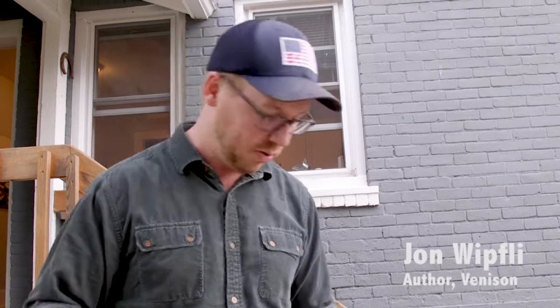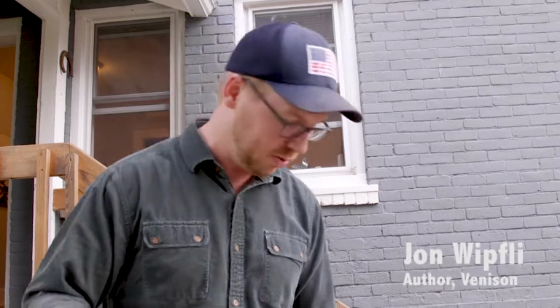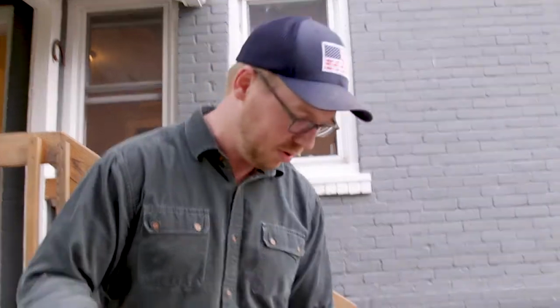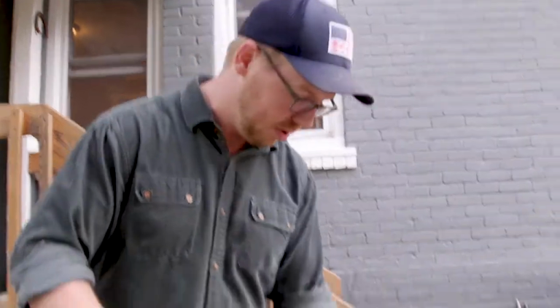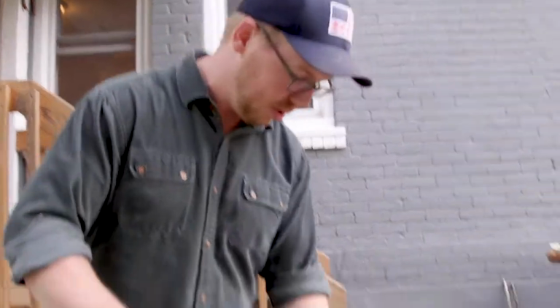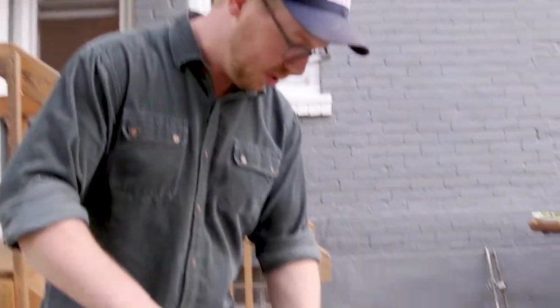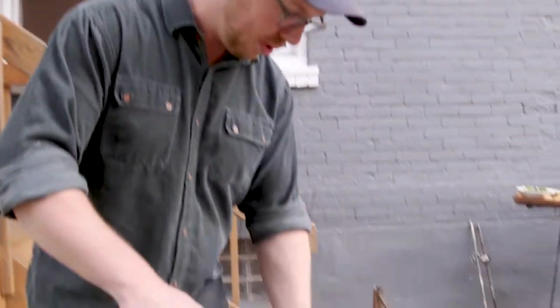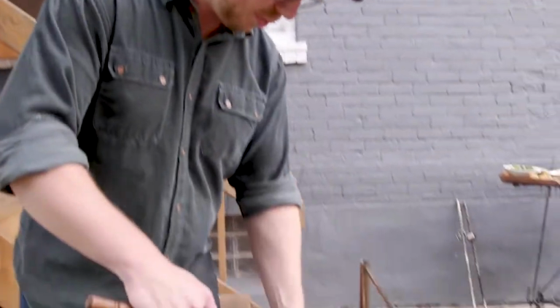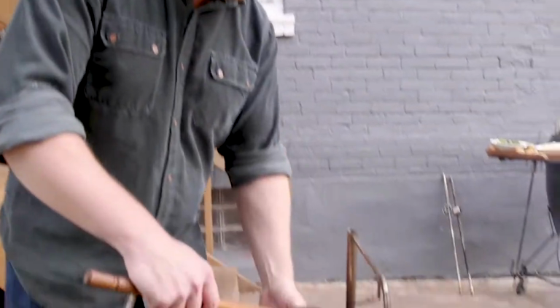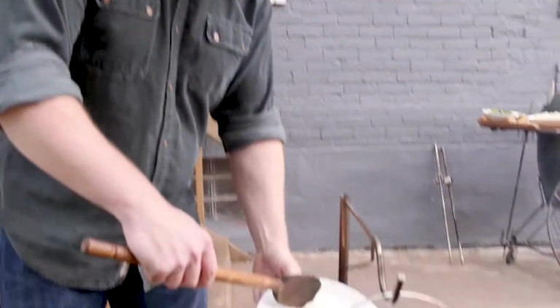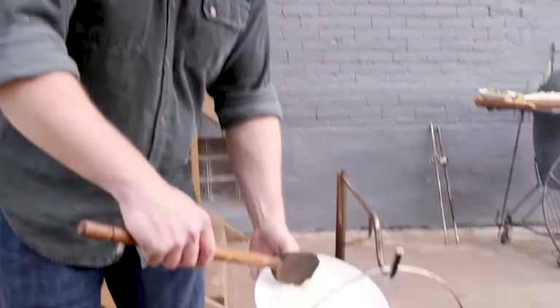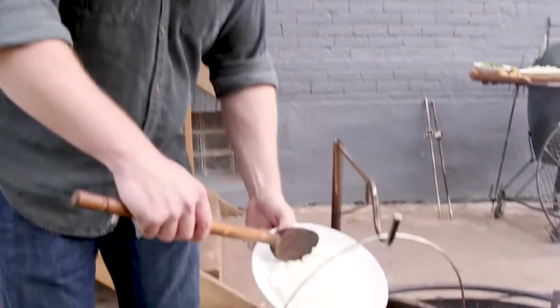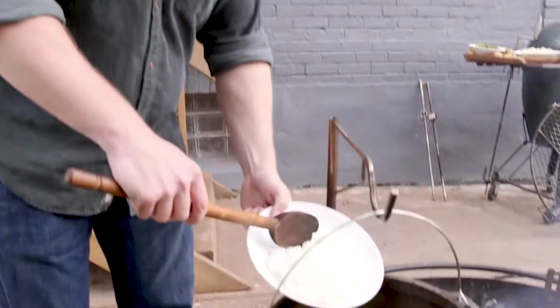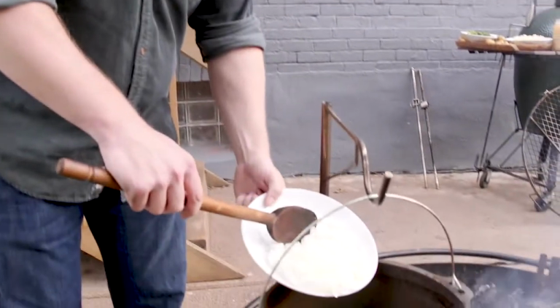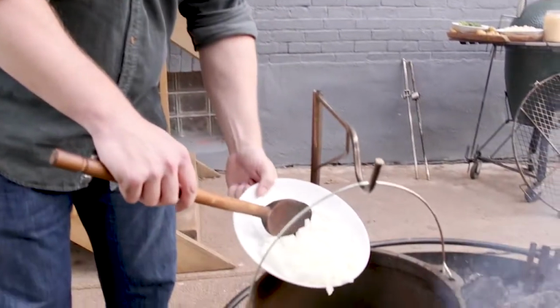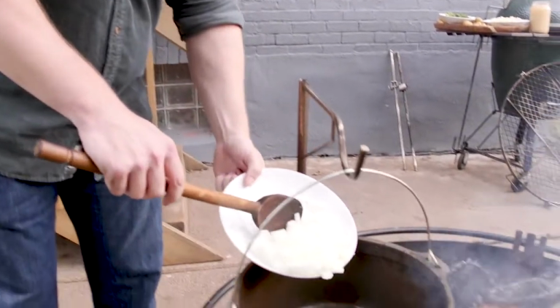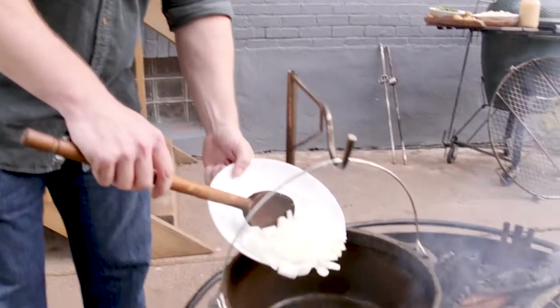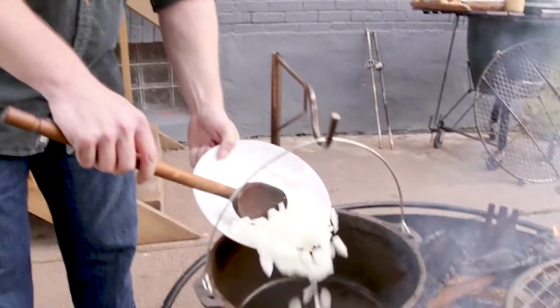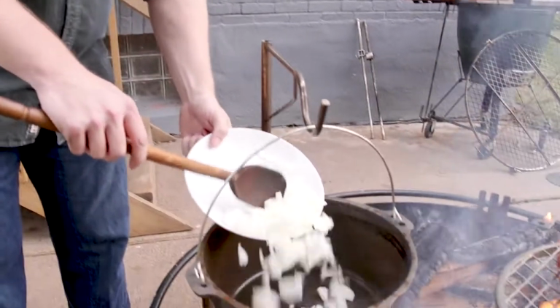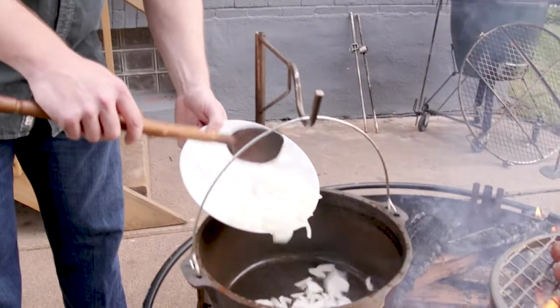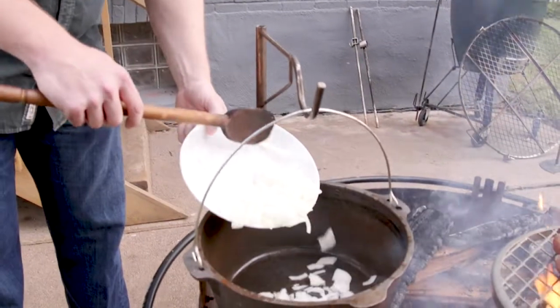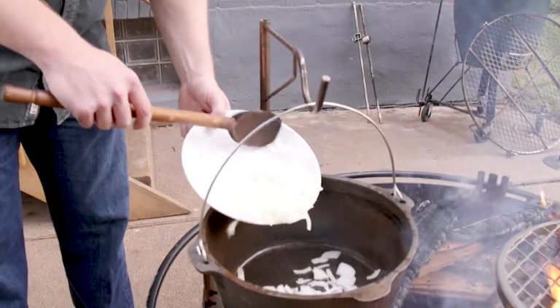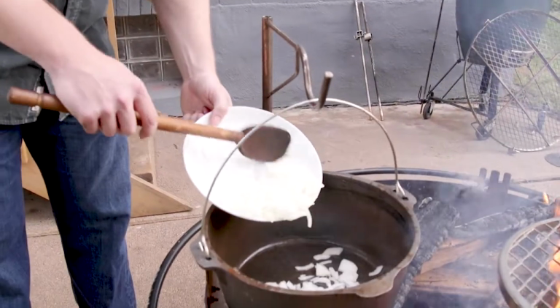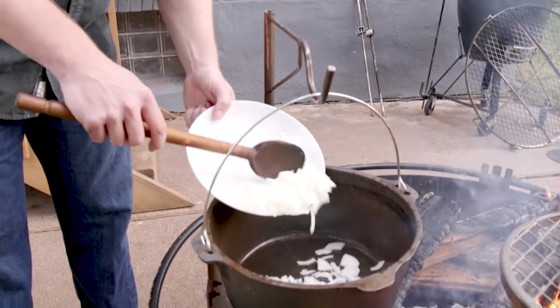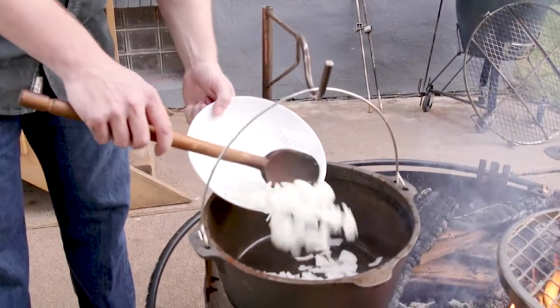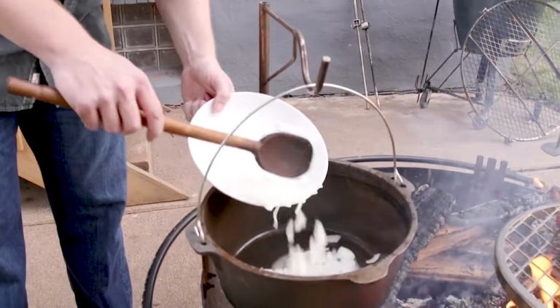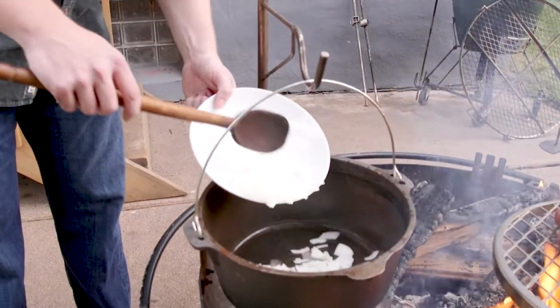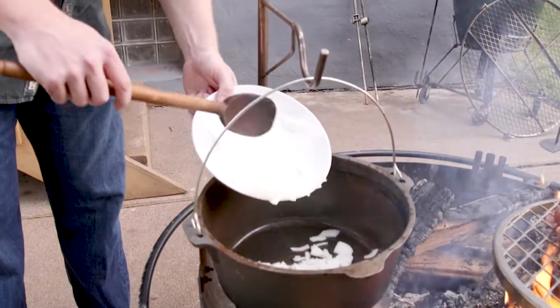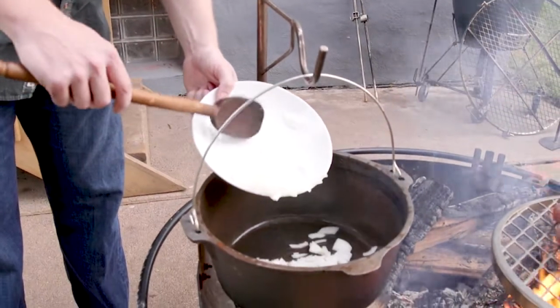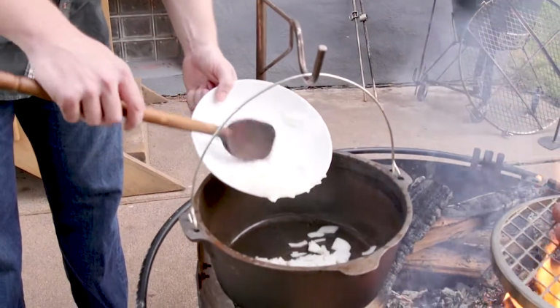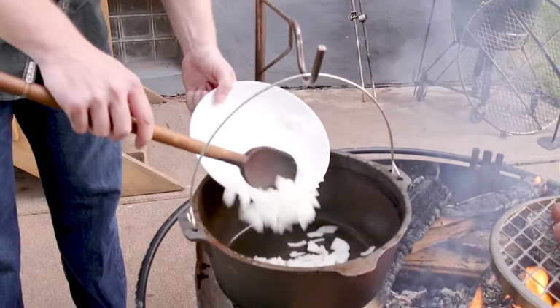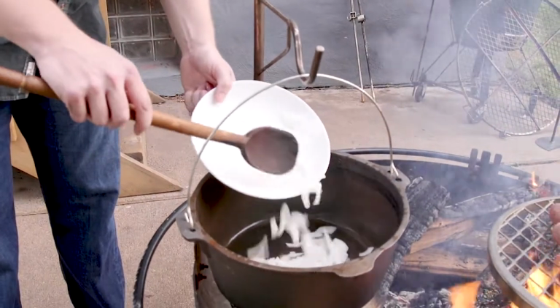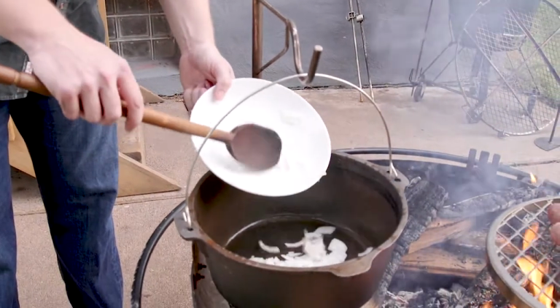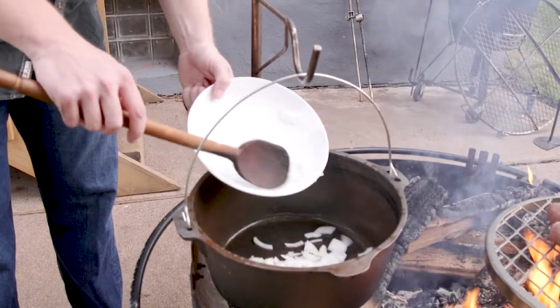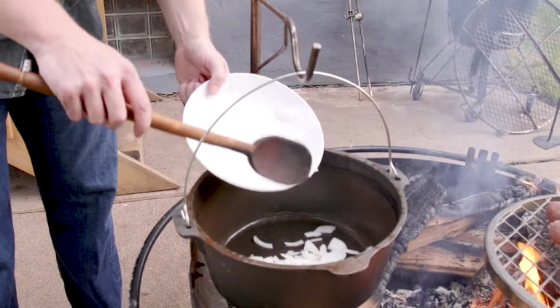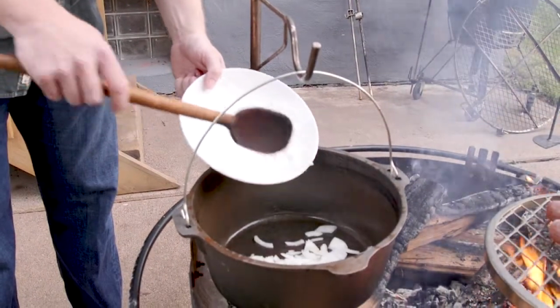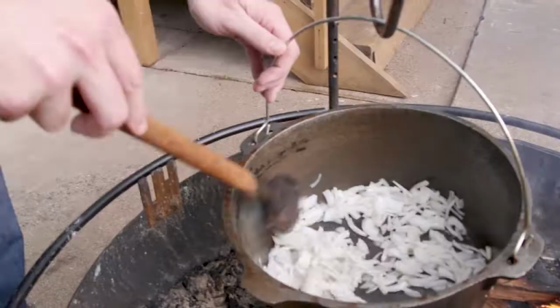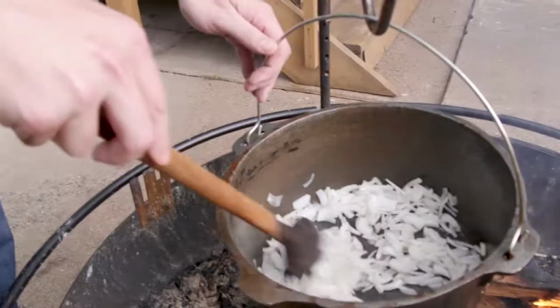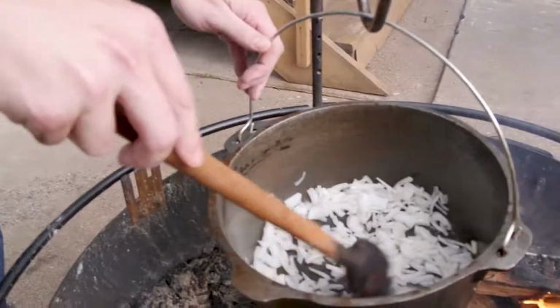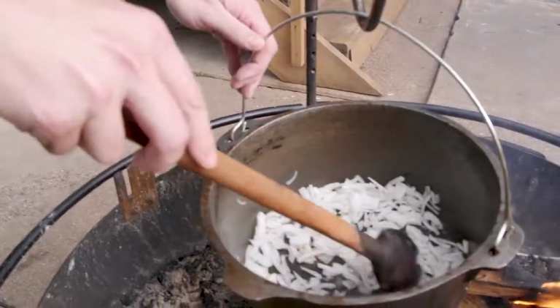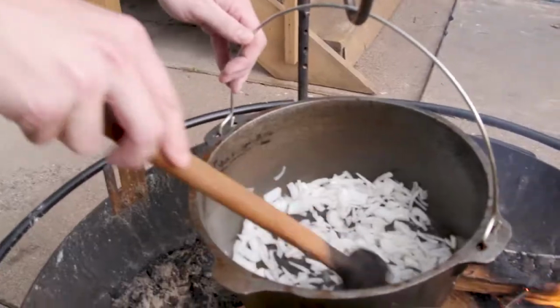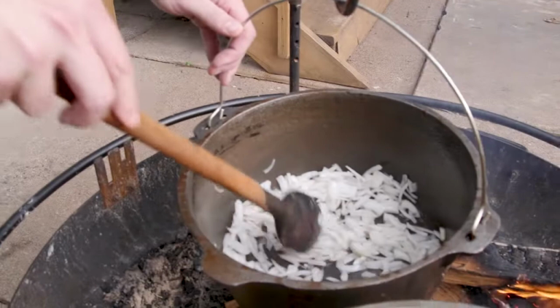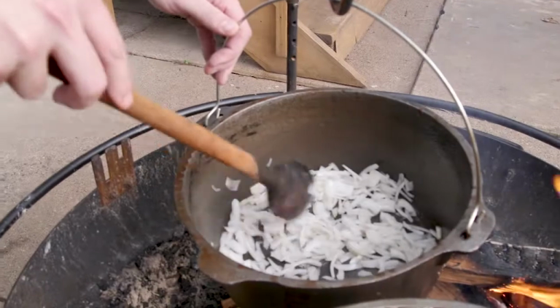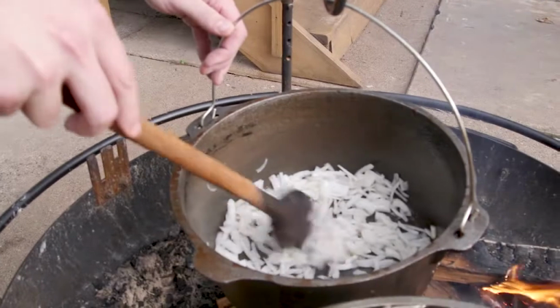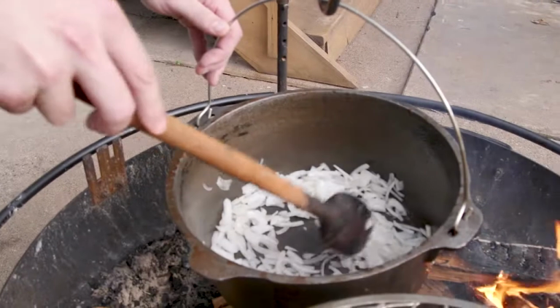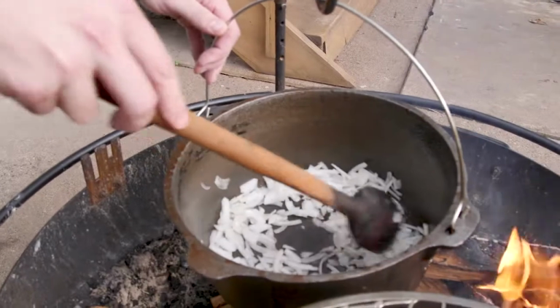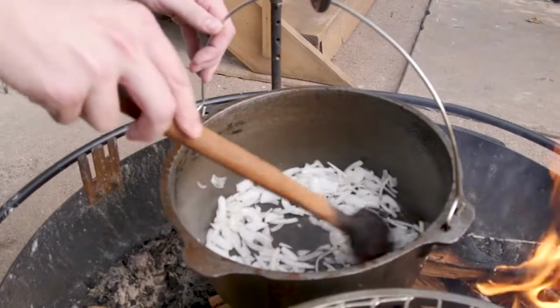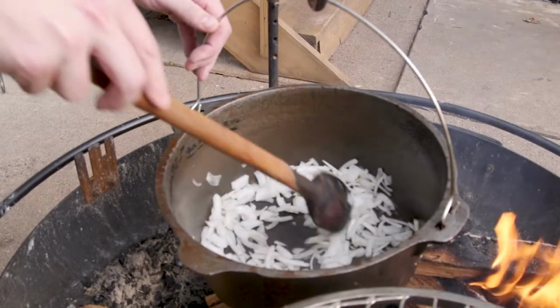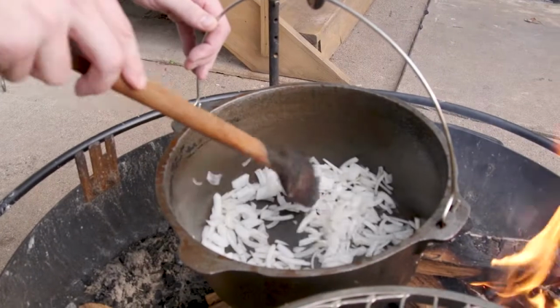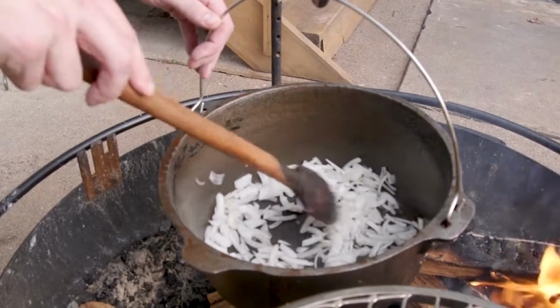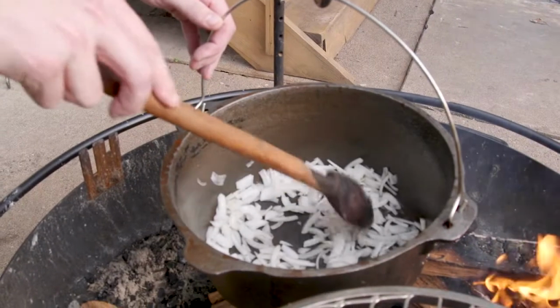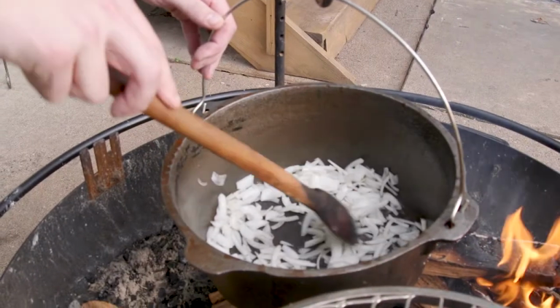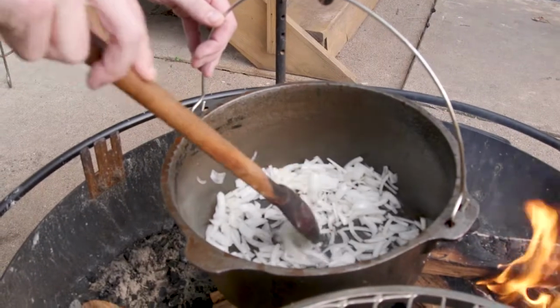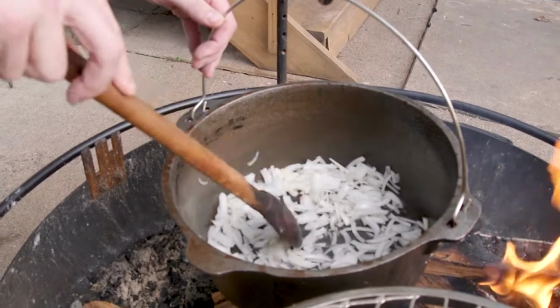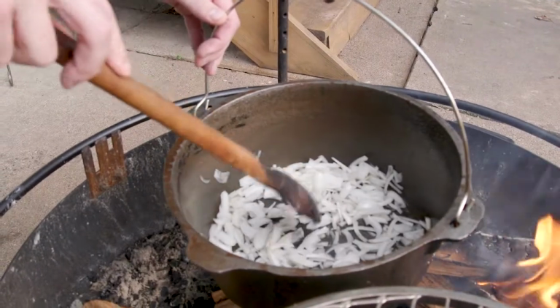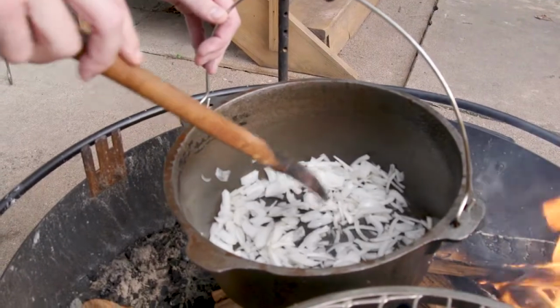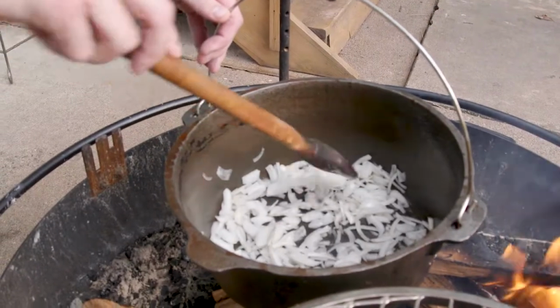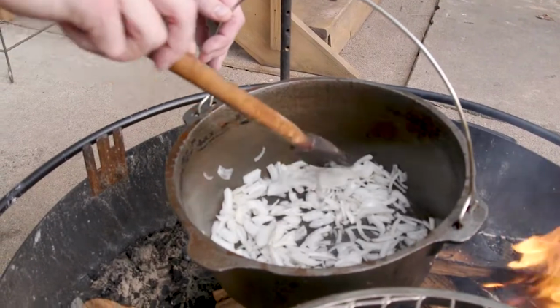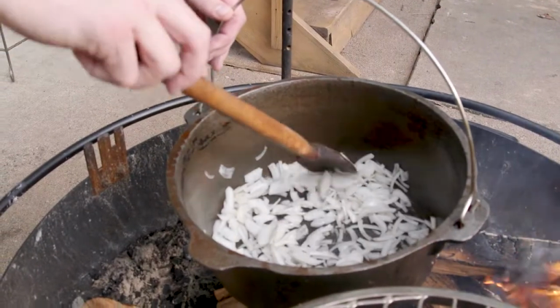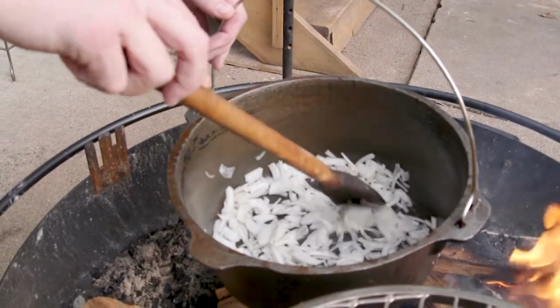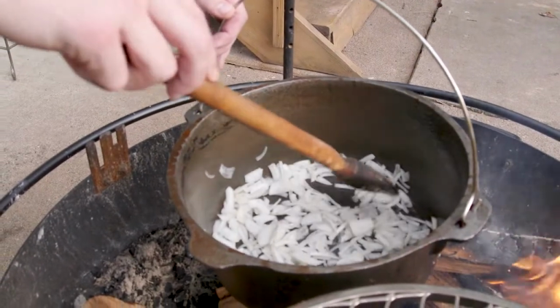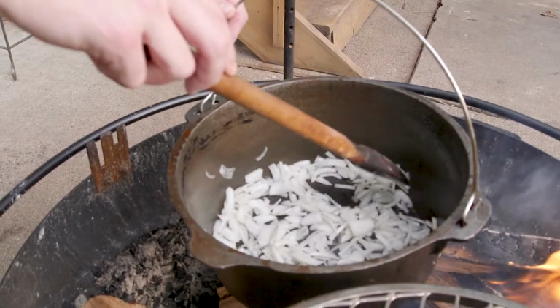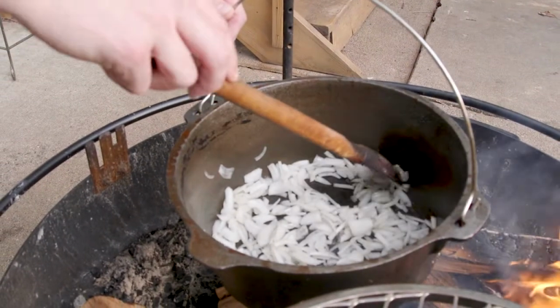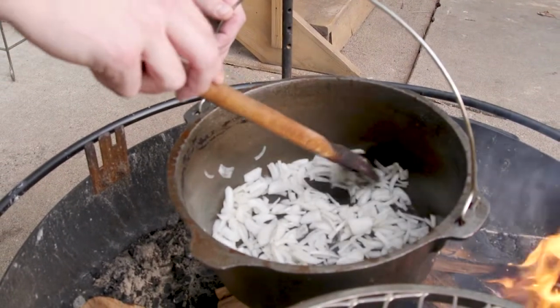We'll start with putting these onions in here. You don't want to cook them too far — you just want to go until they're just translucent.